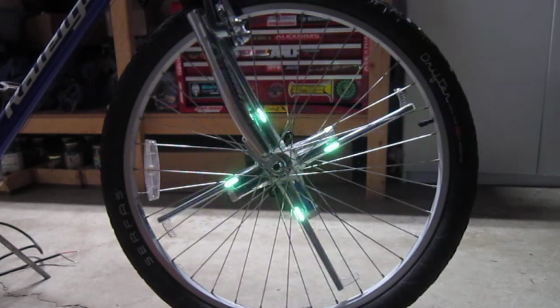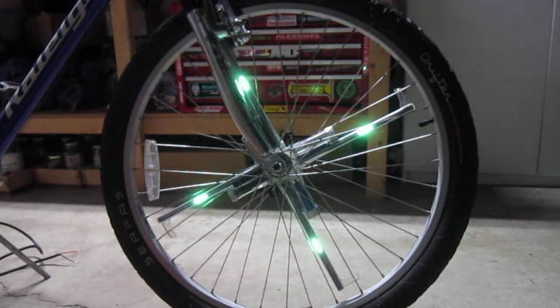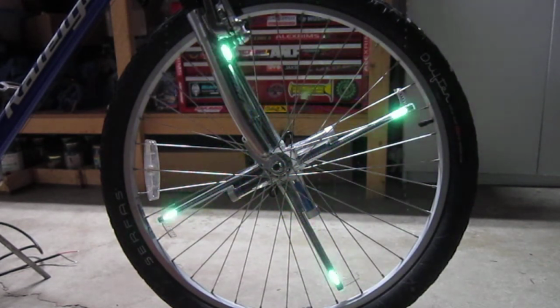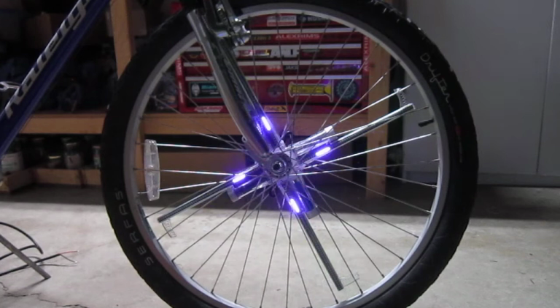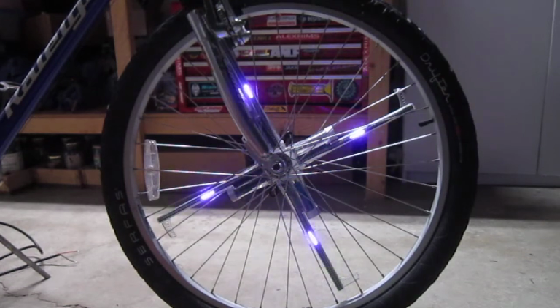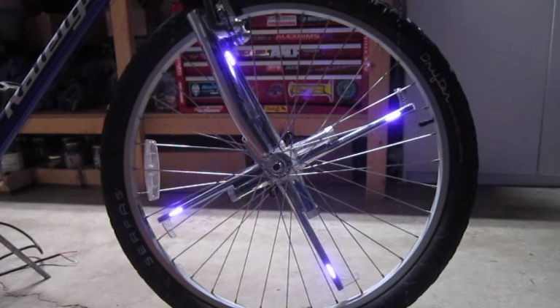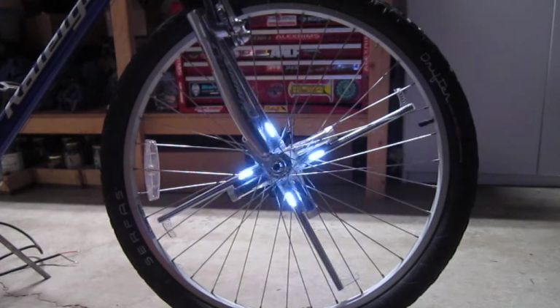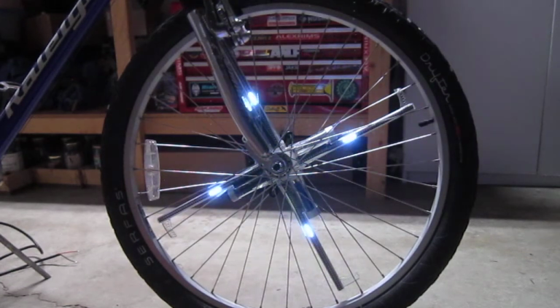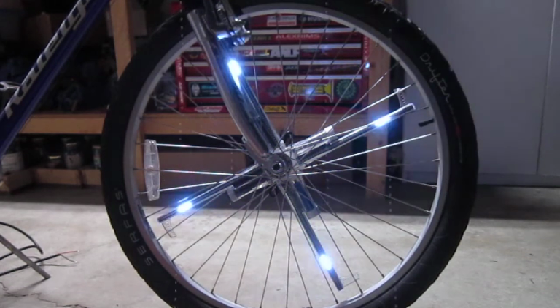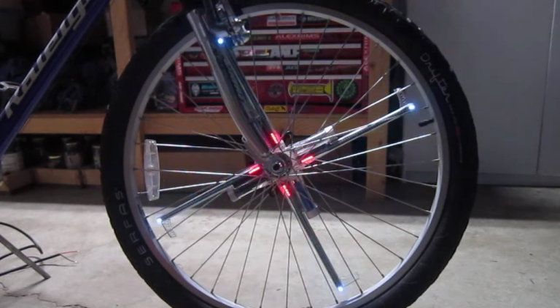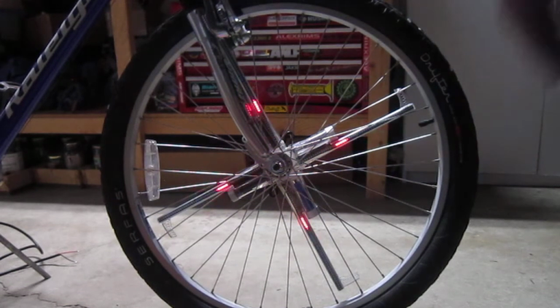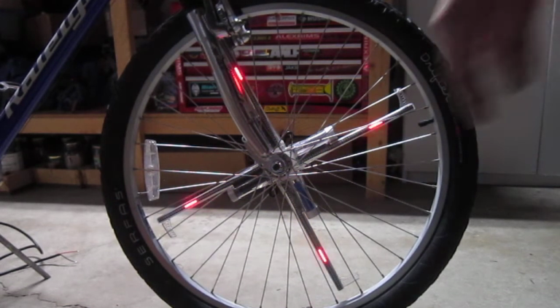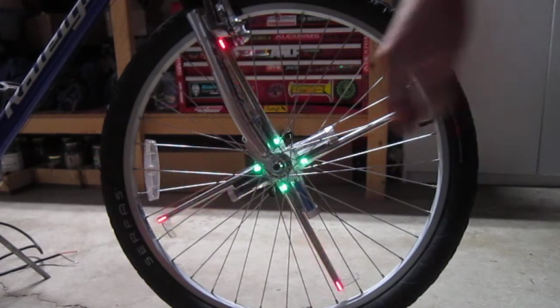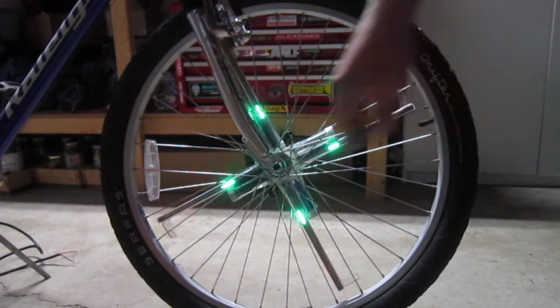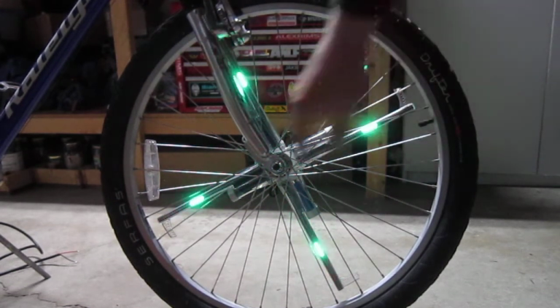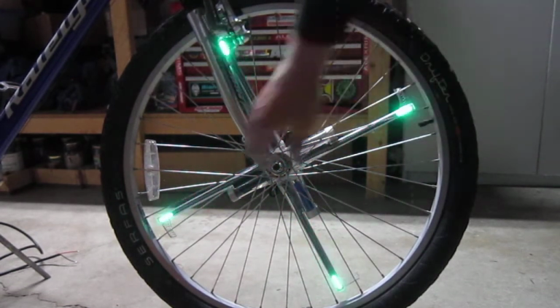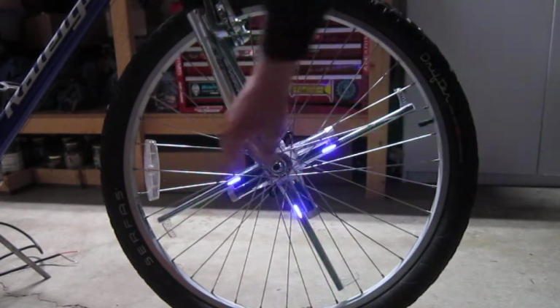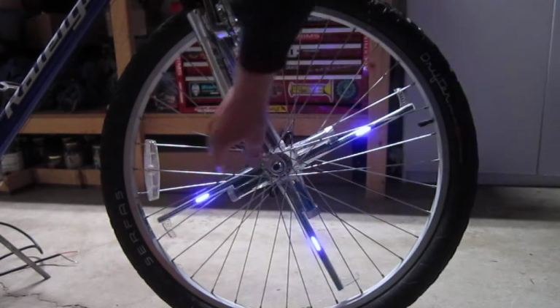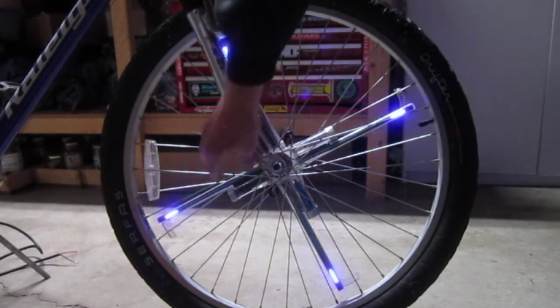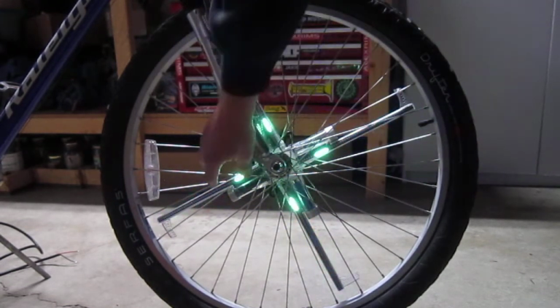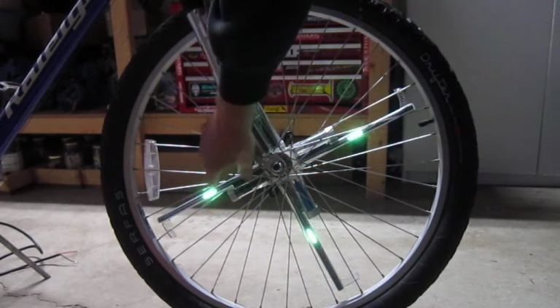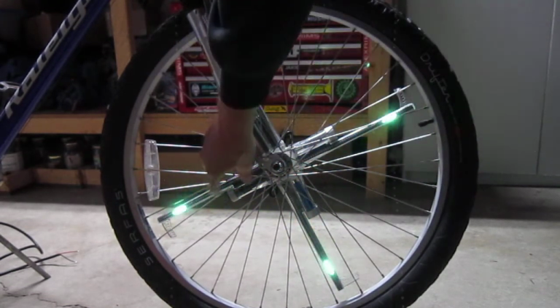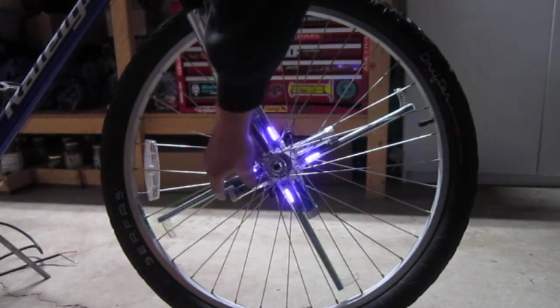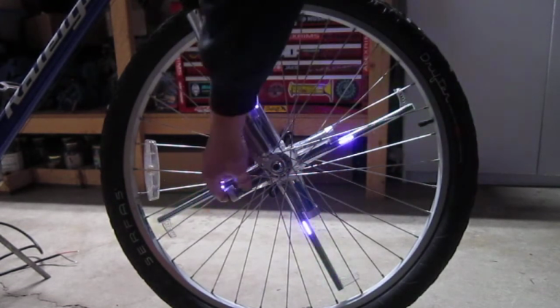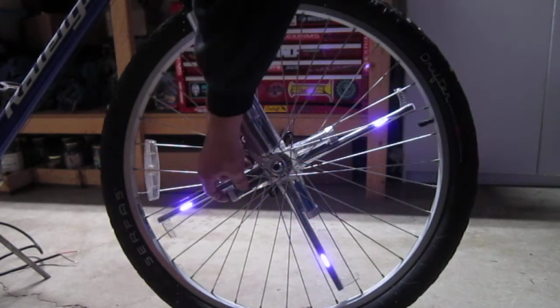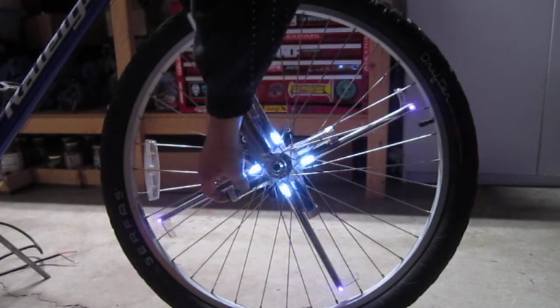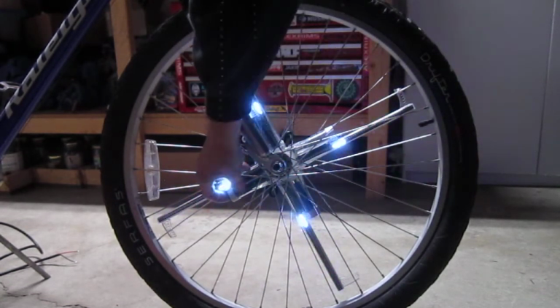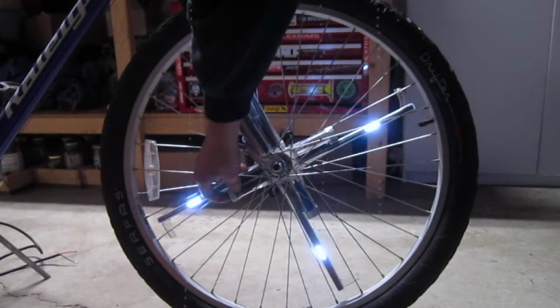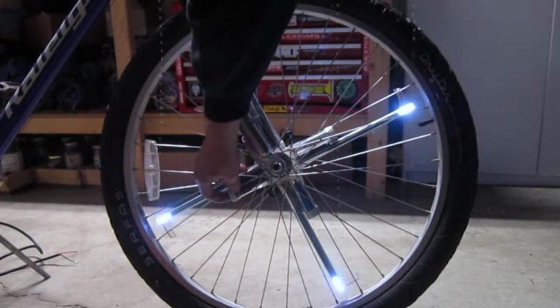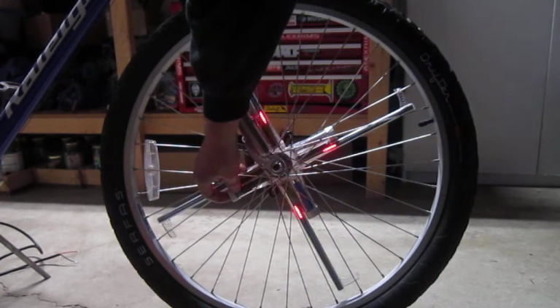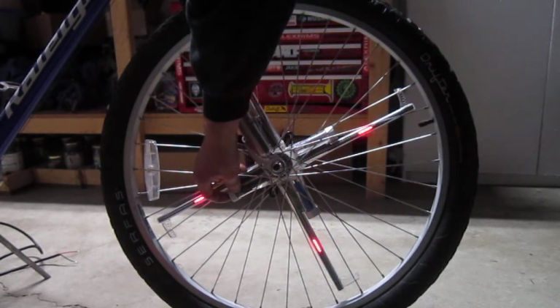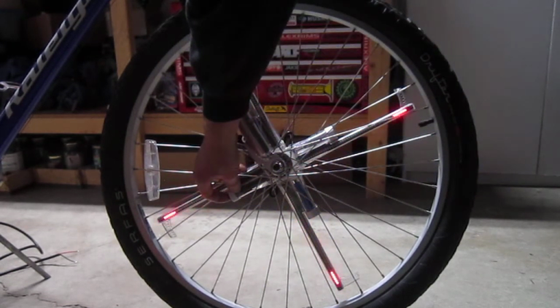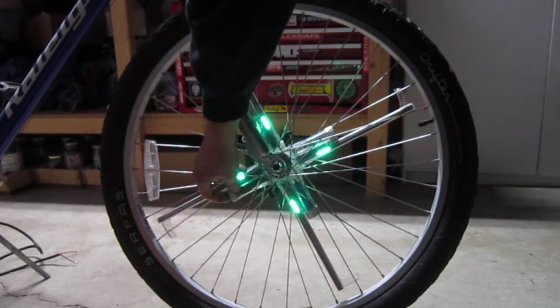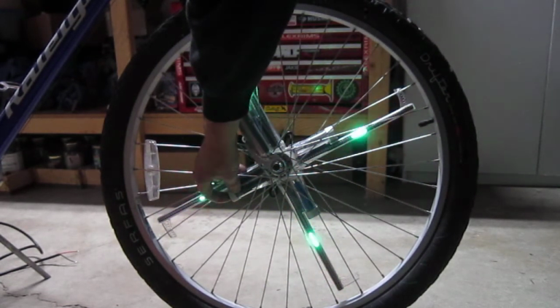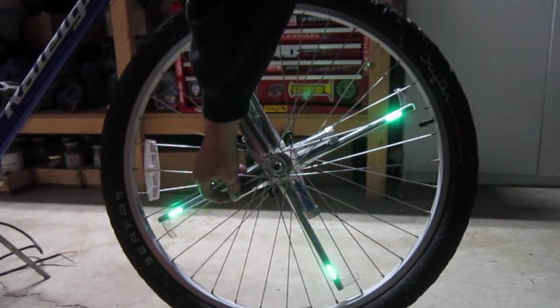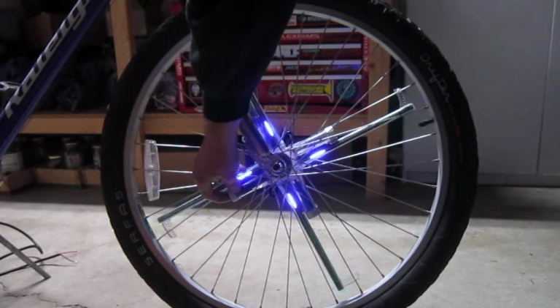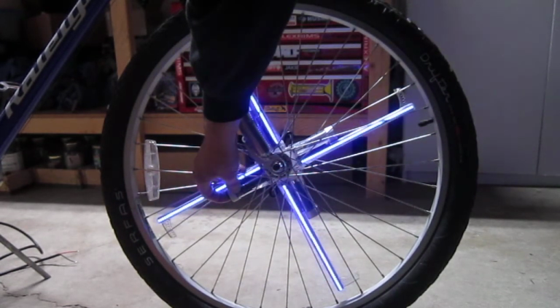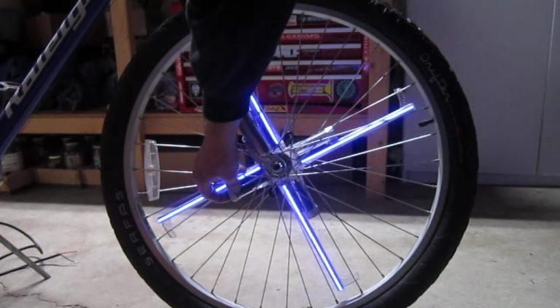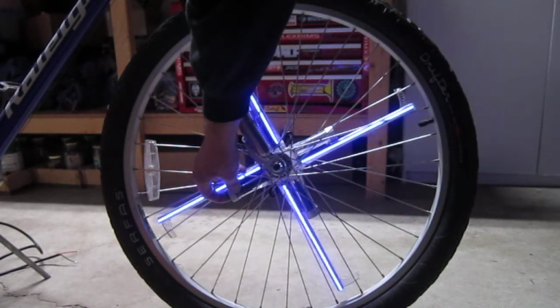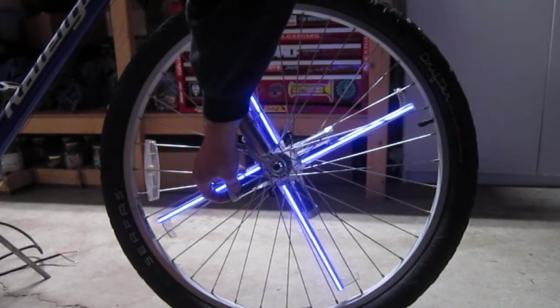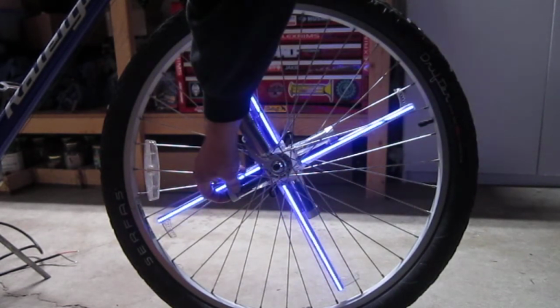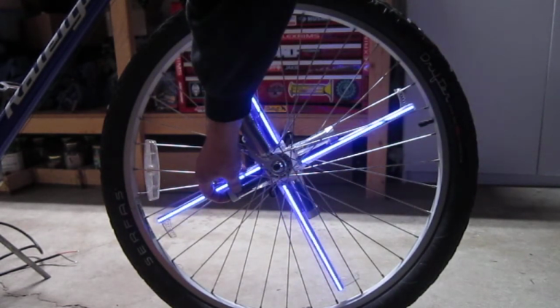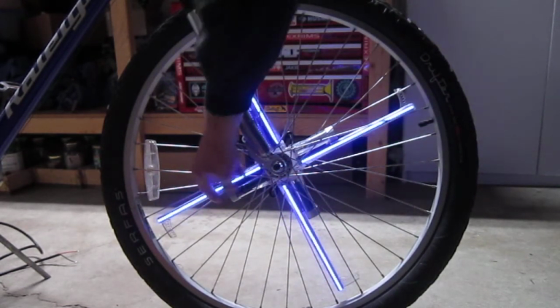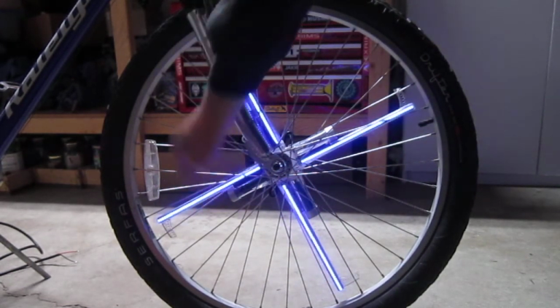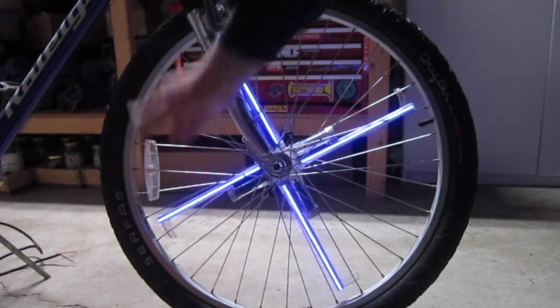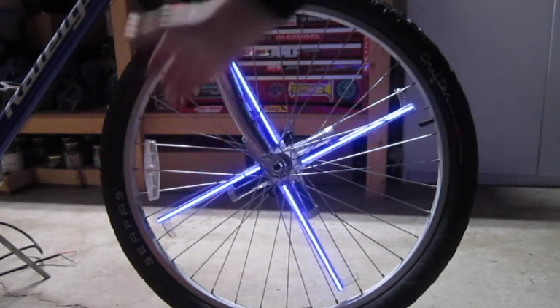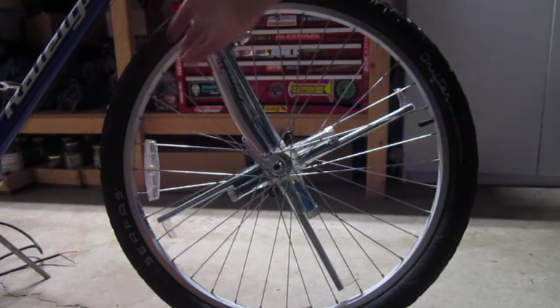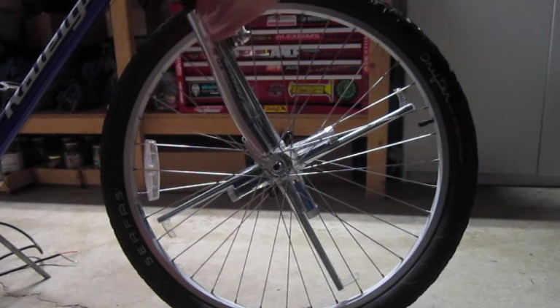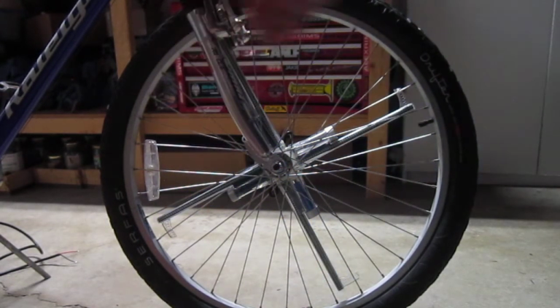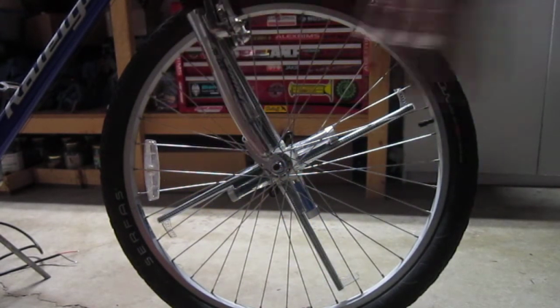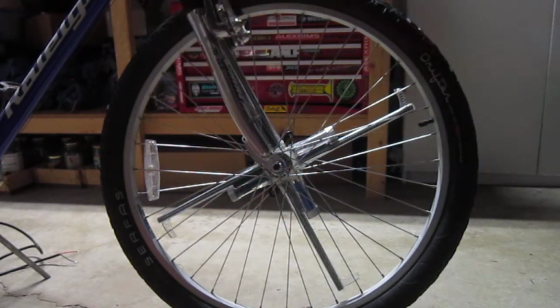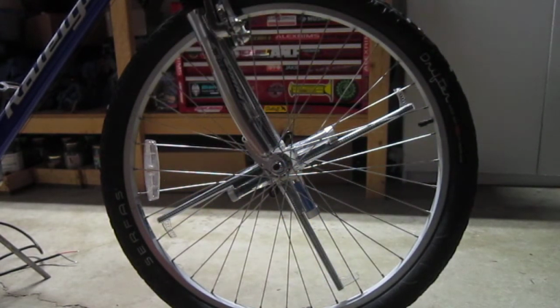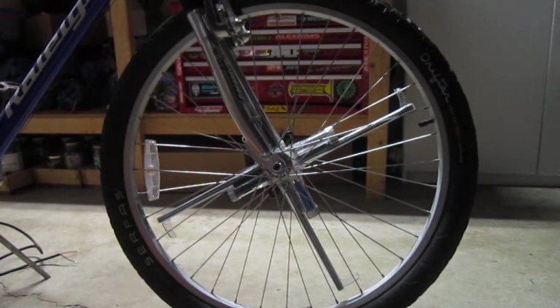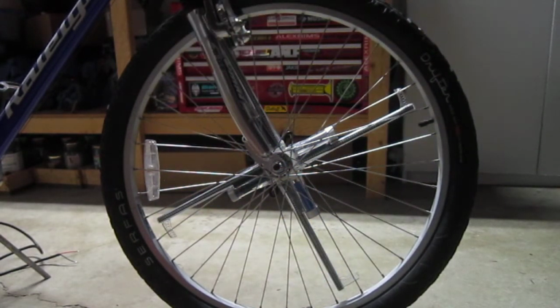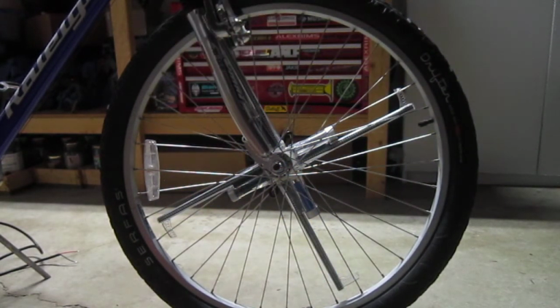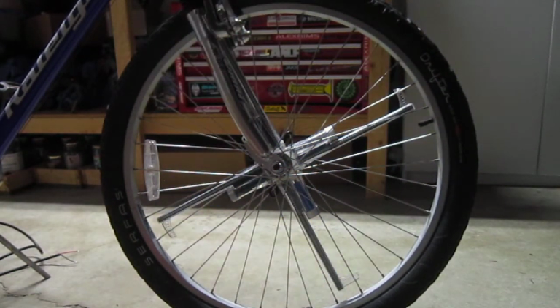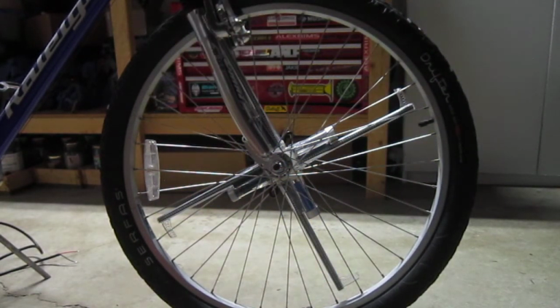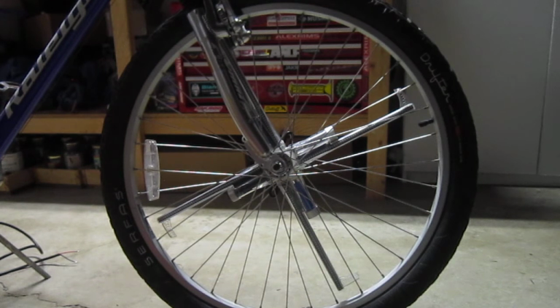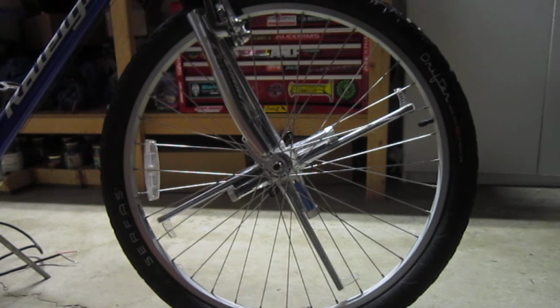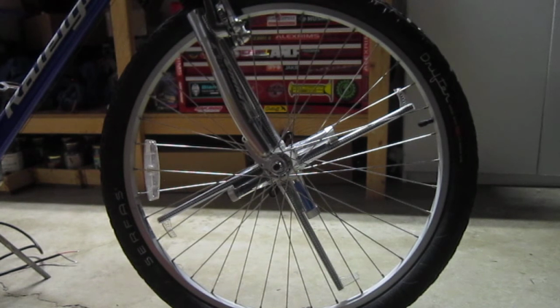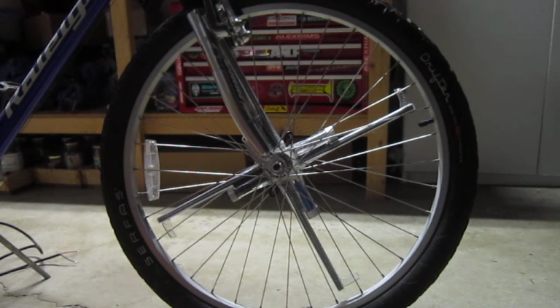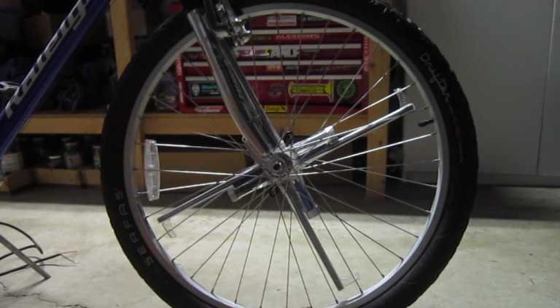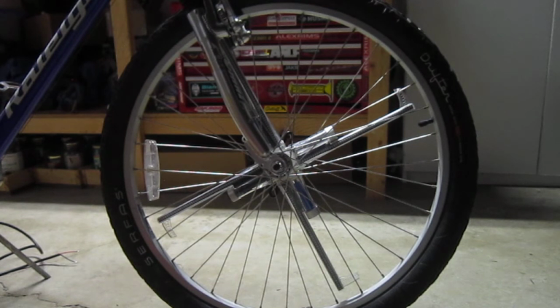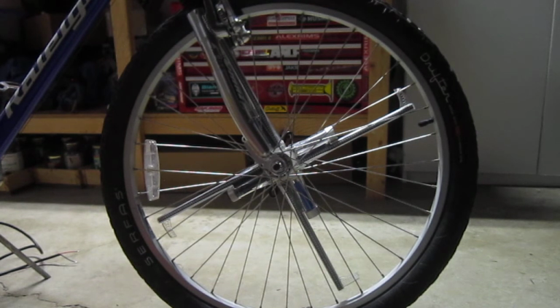So let's go ahead and turn it off — just hold the button in for a couple of seconds. And it shuts off.